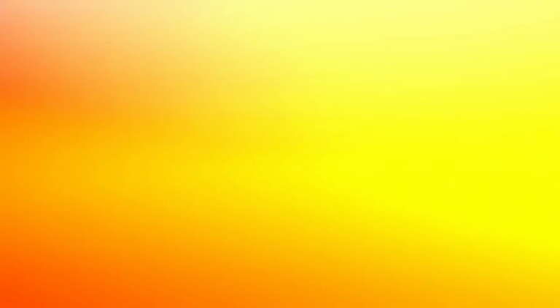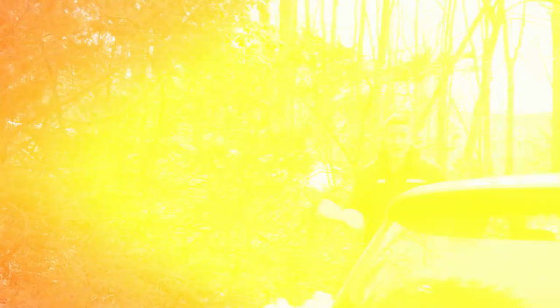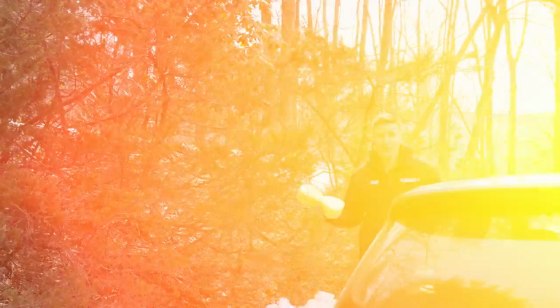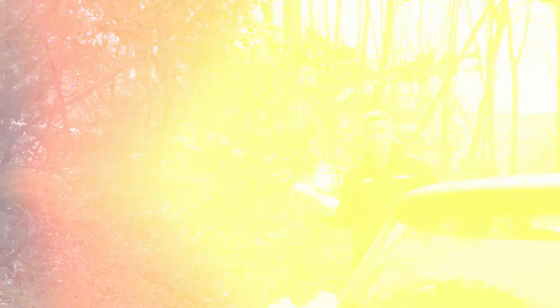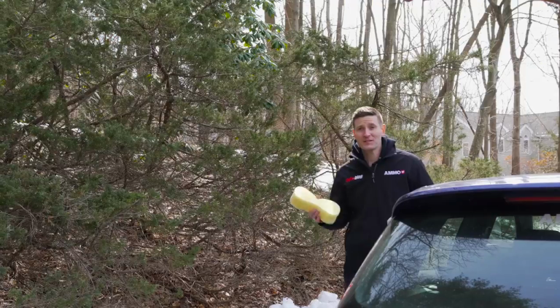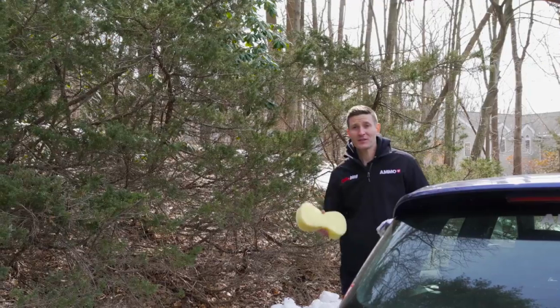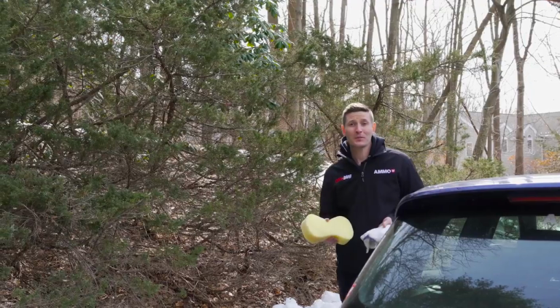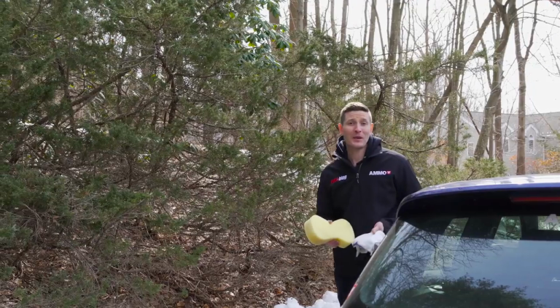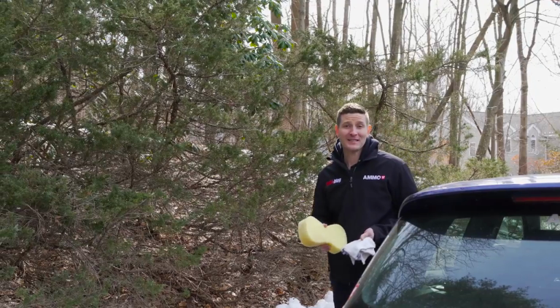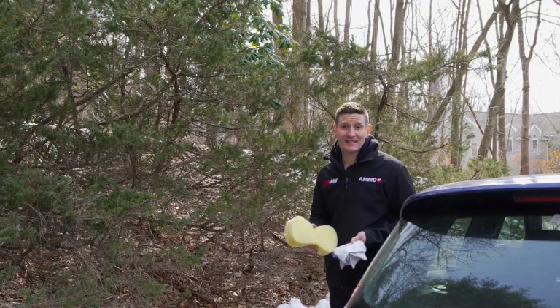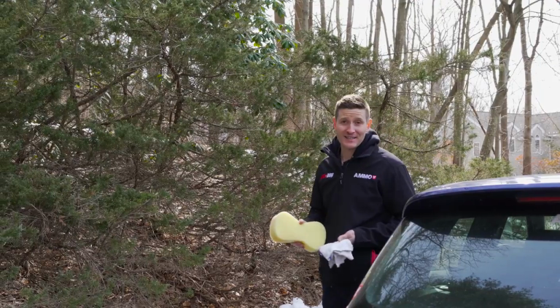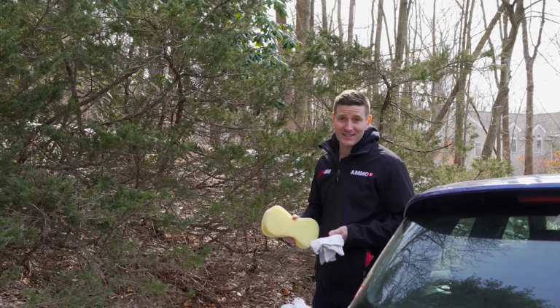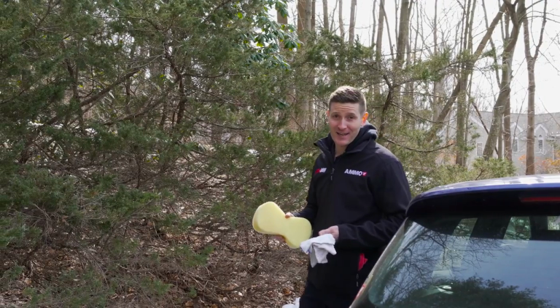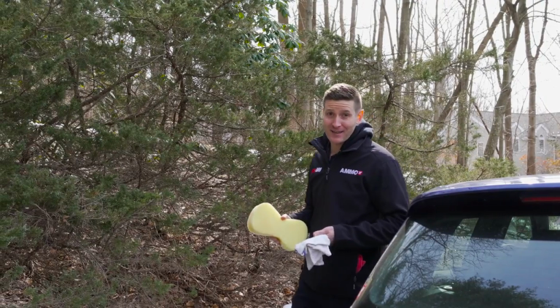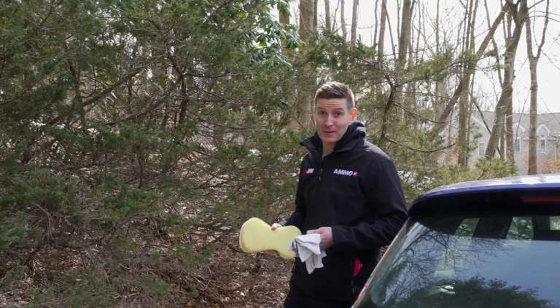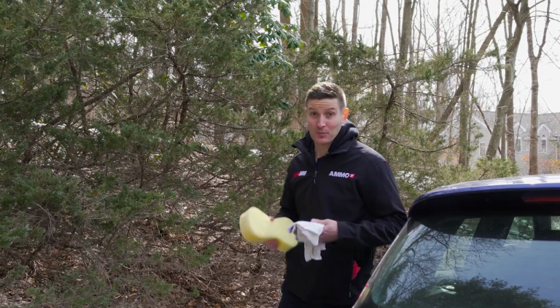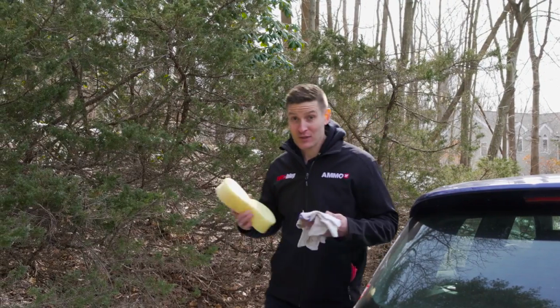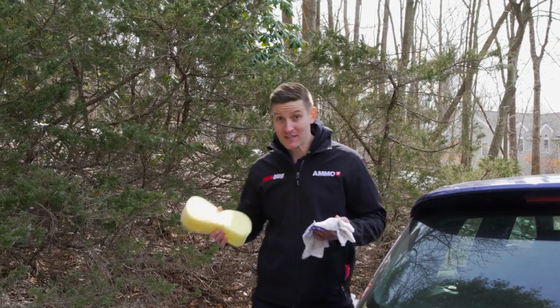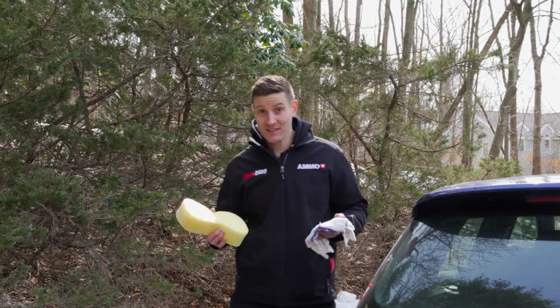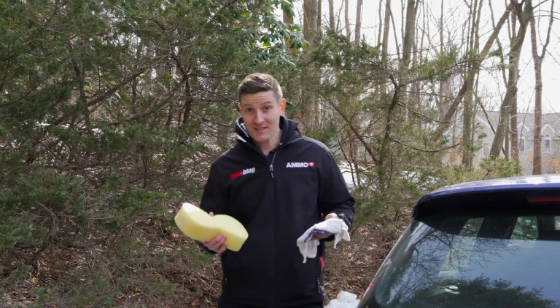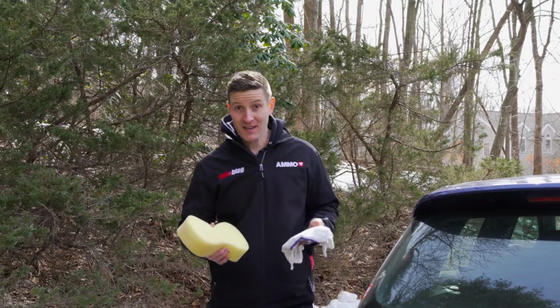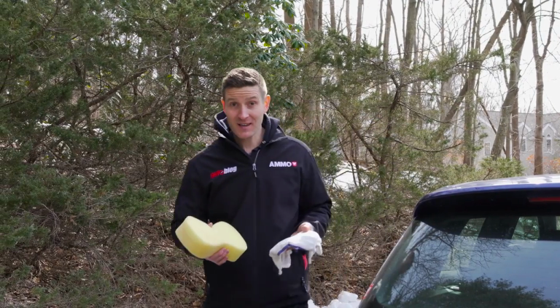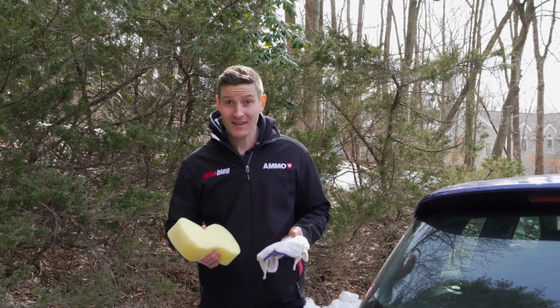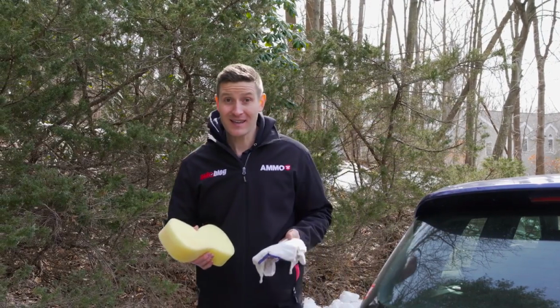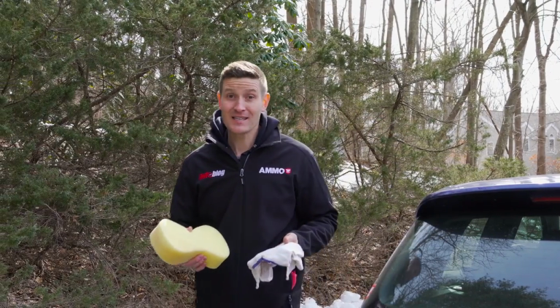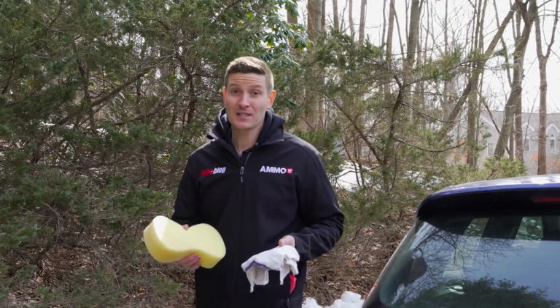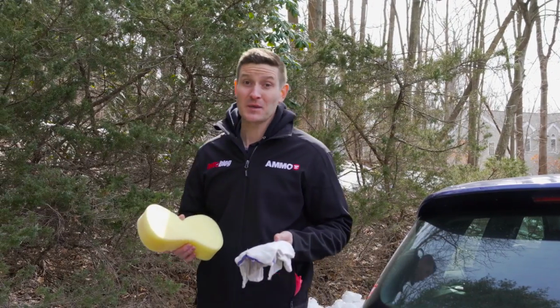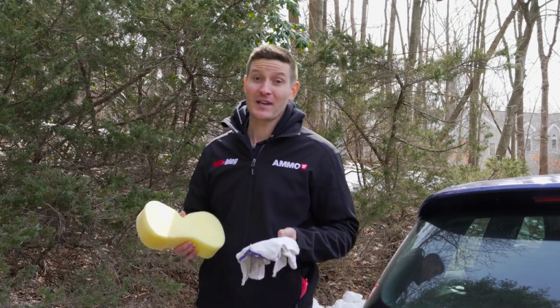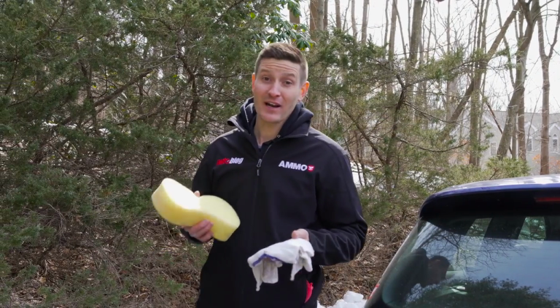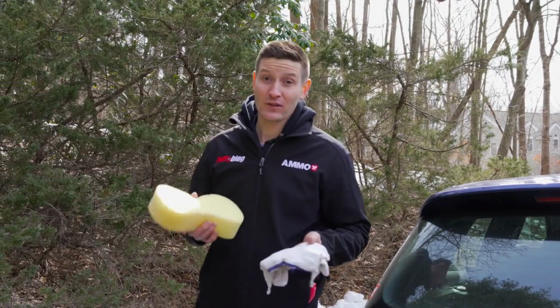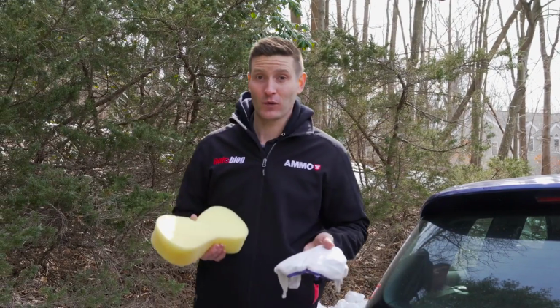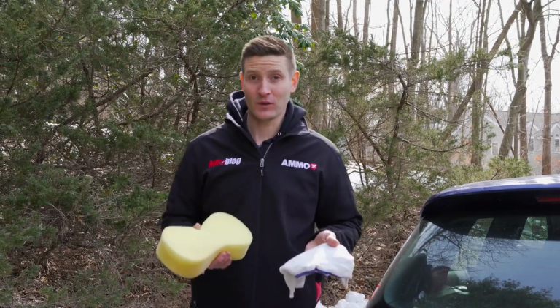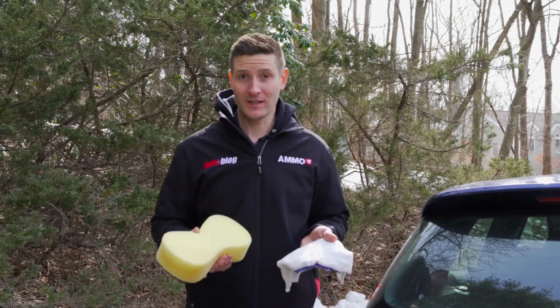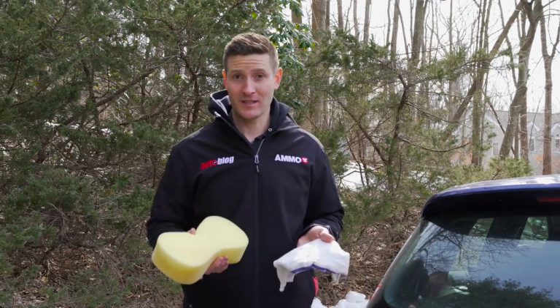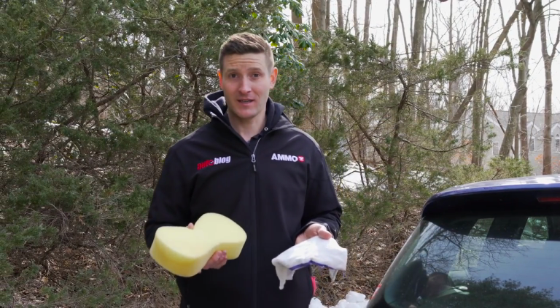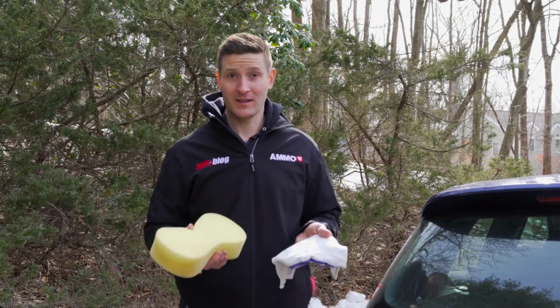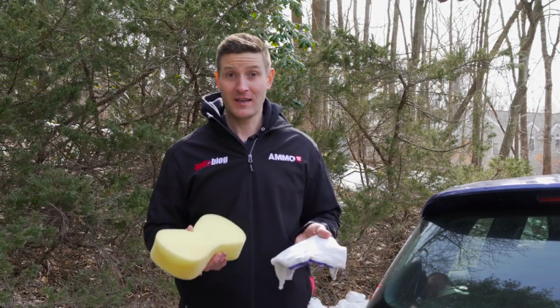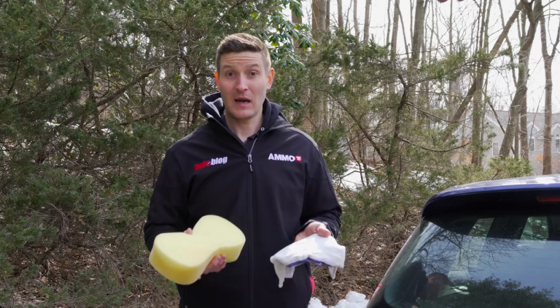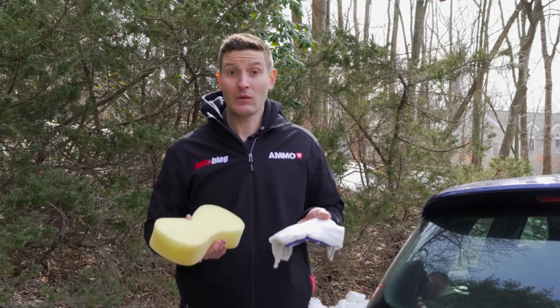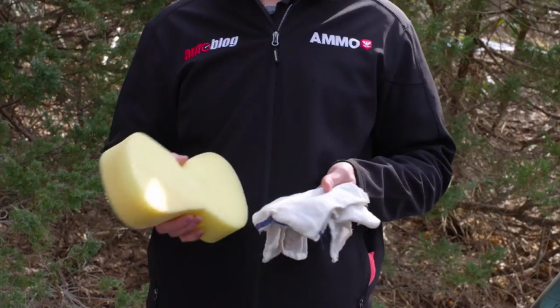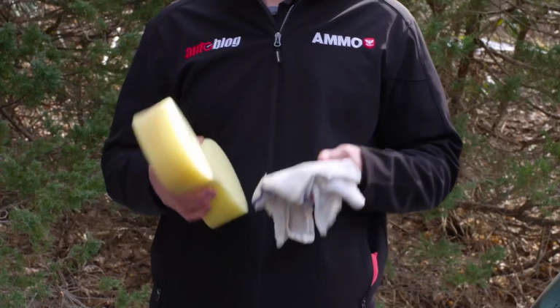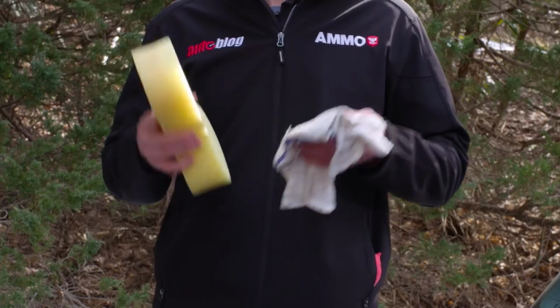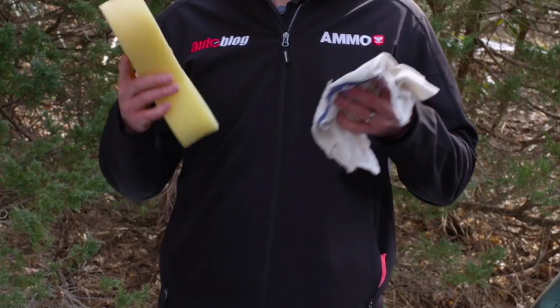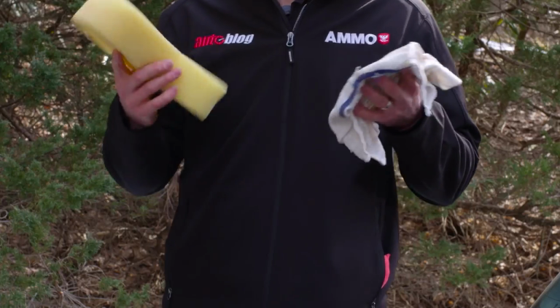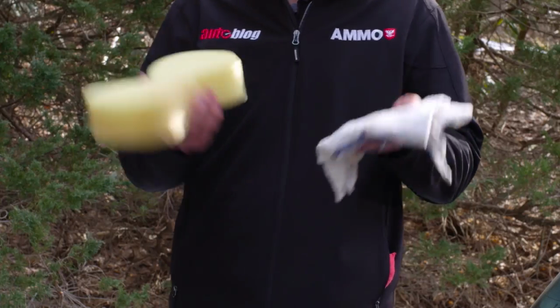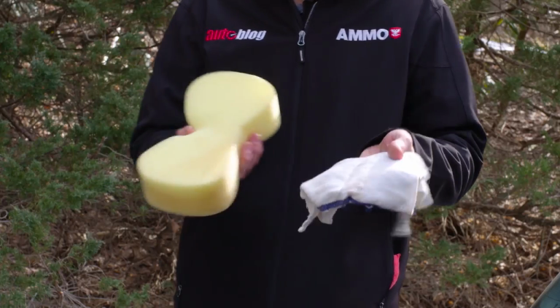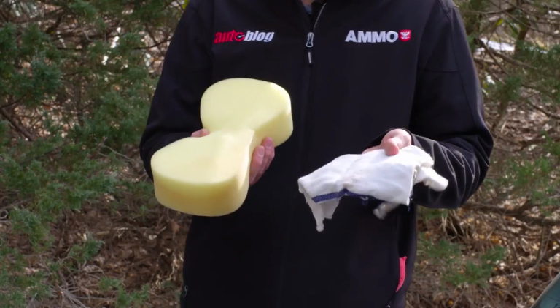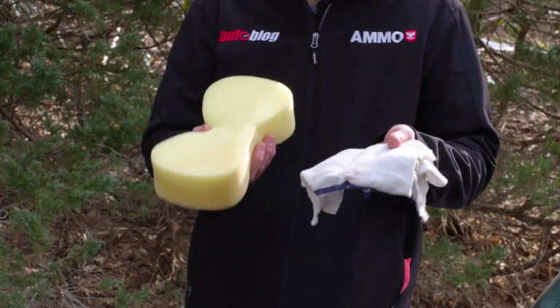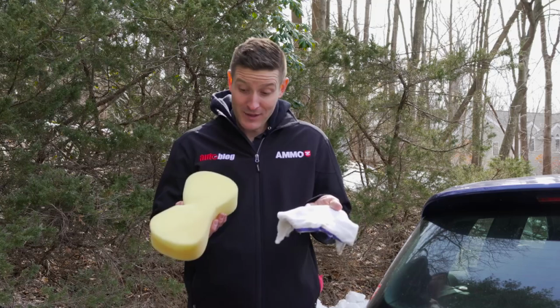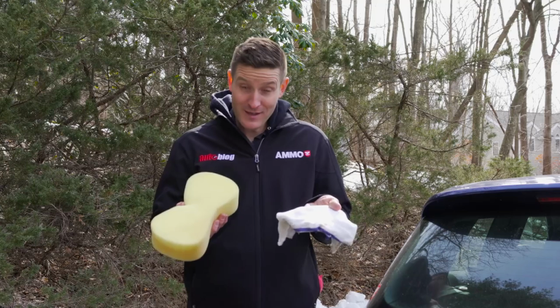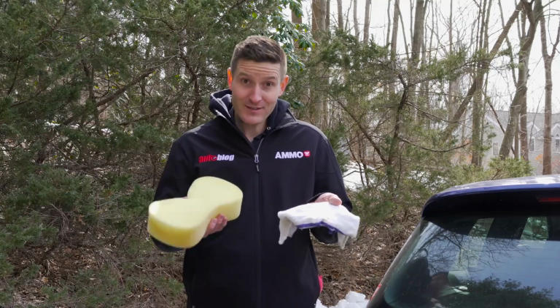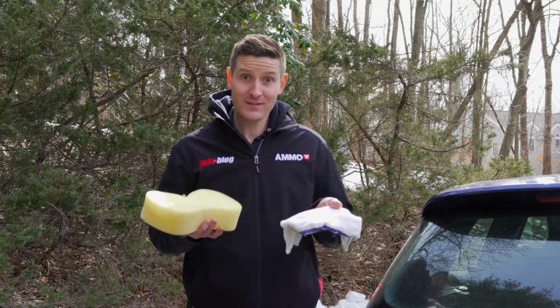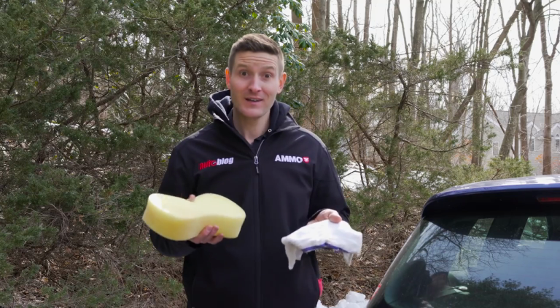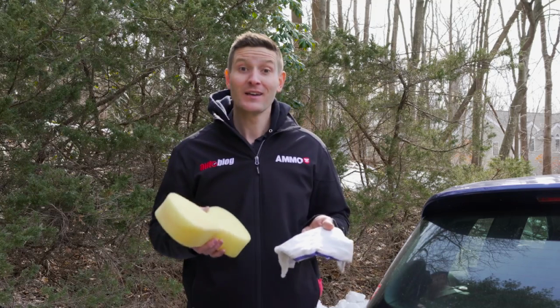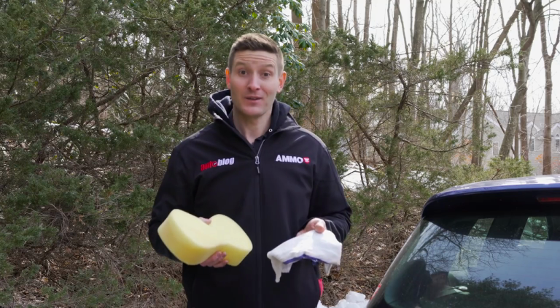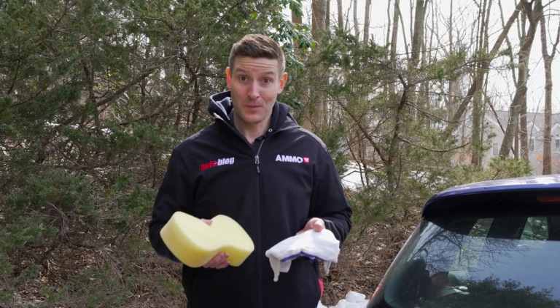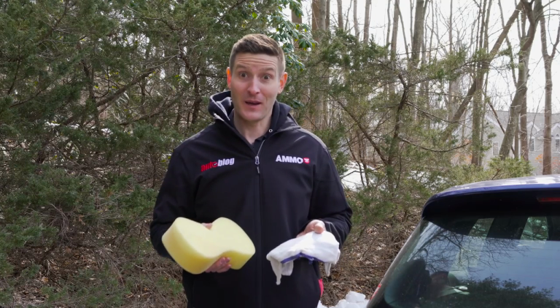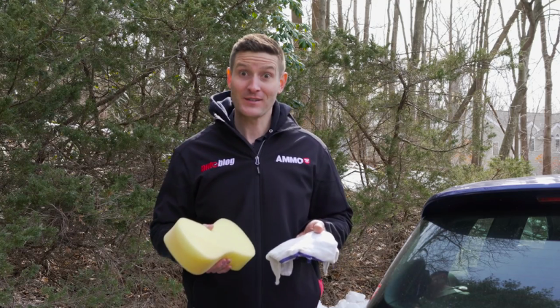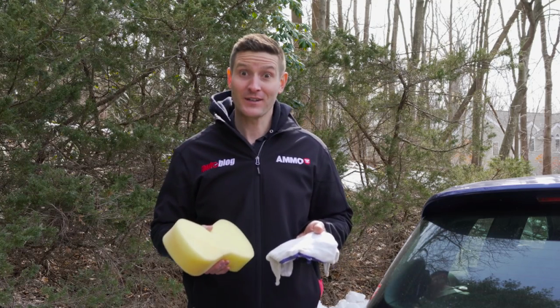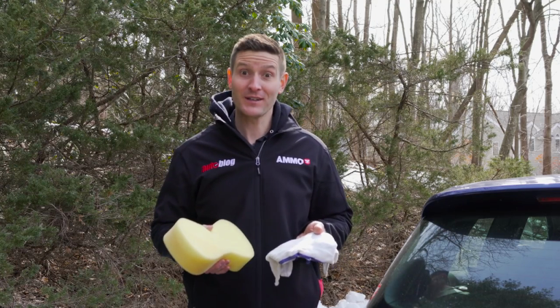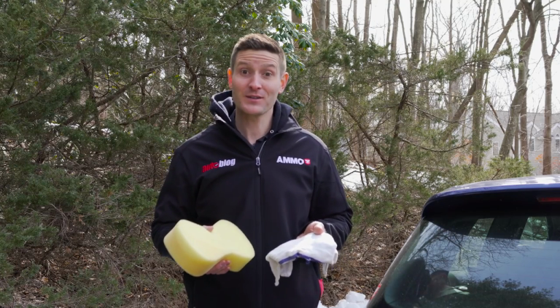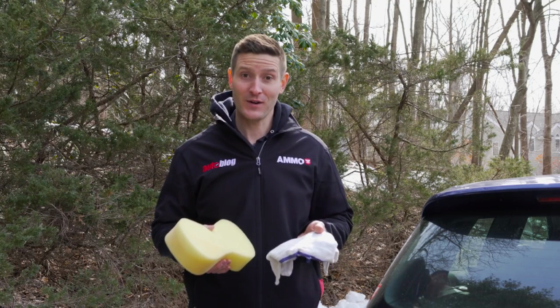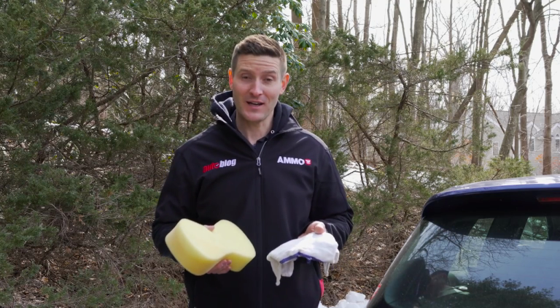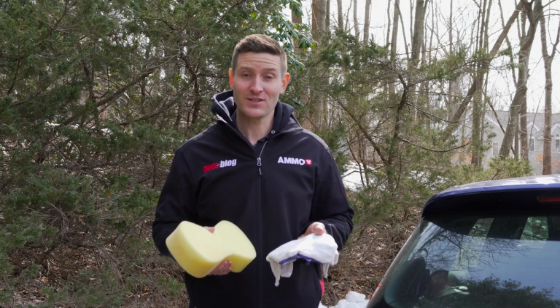I've always said your paint is like skin — it breathes like skin, it needs to be cared for like skin. However, if you wash your paint with these, your paint is going to get scratched.